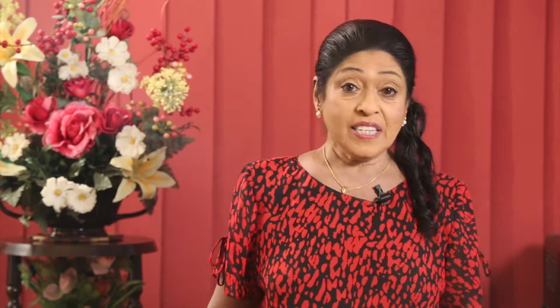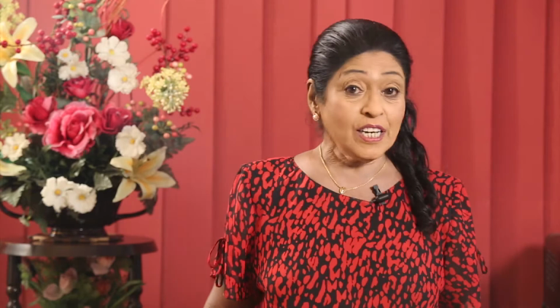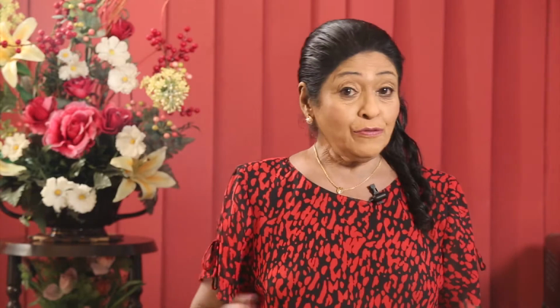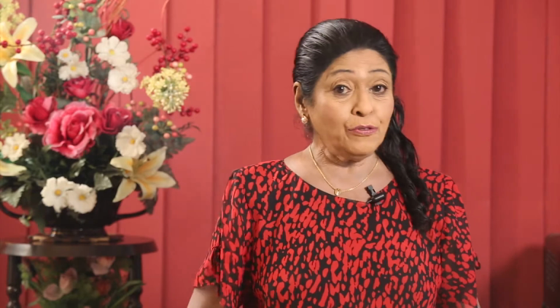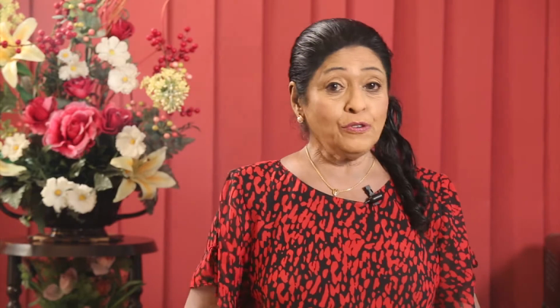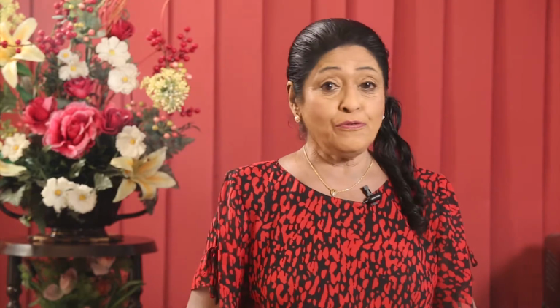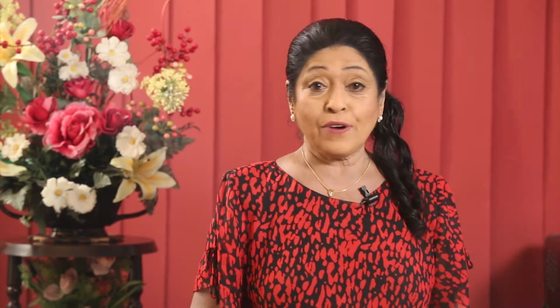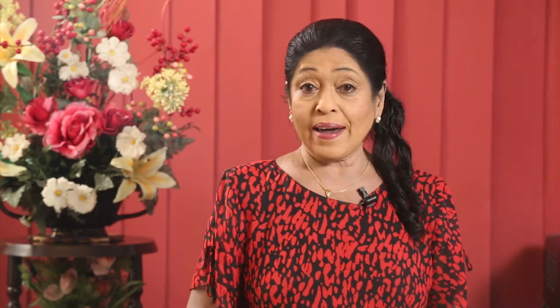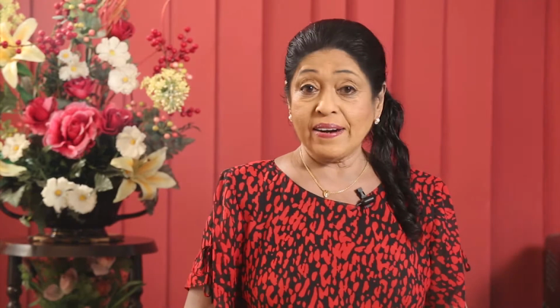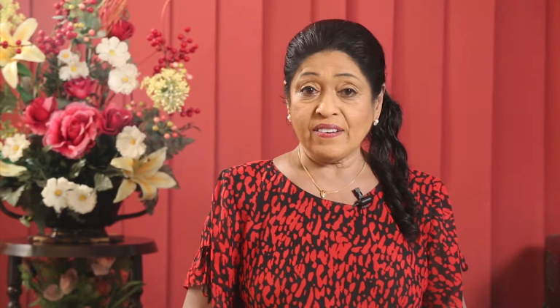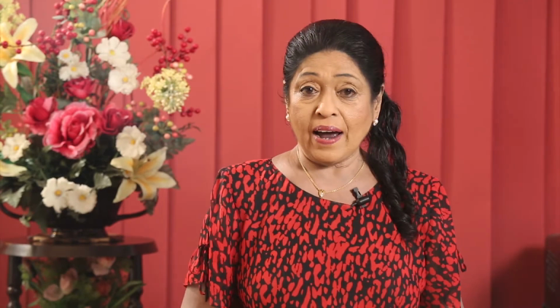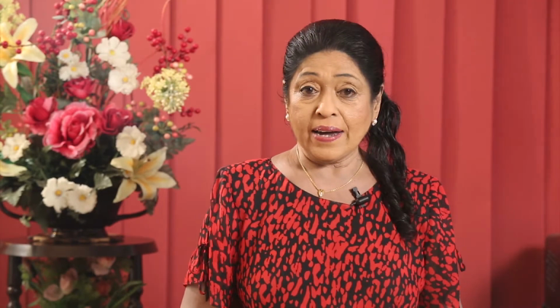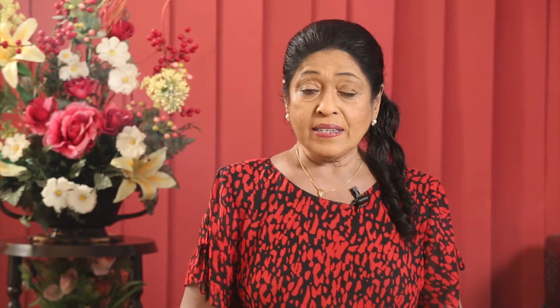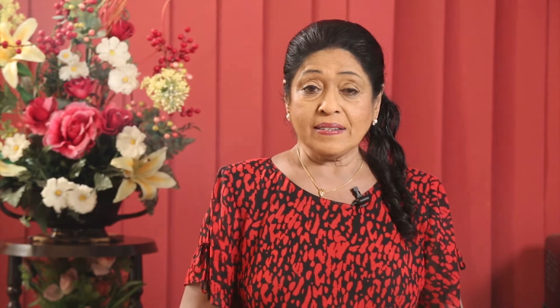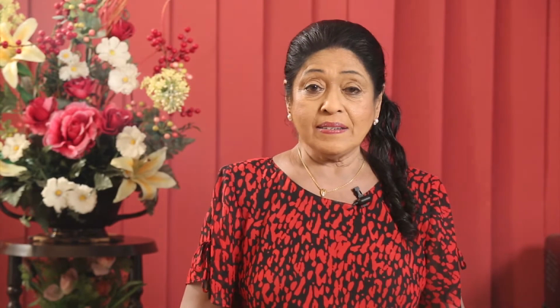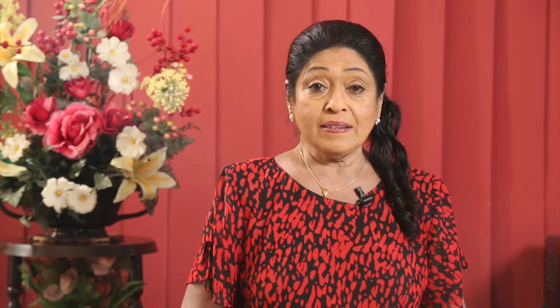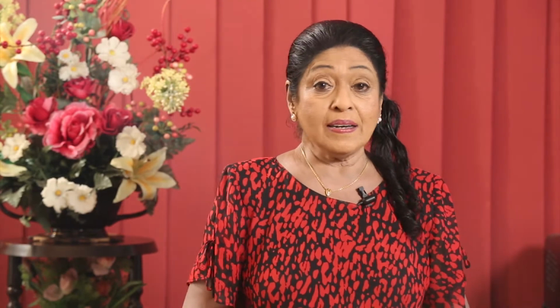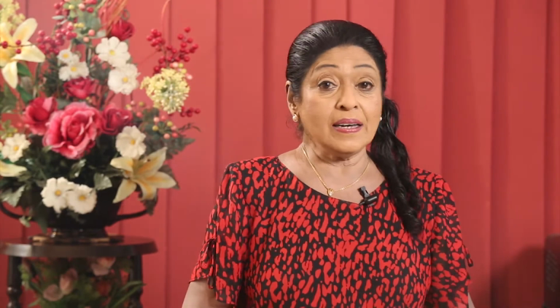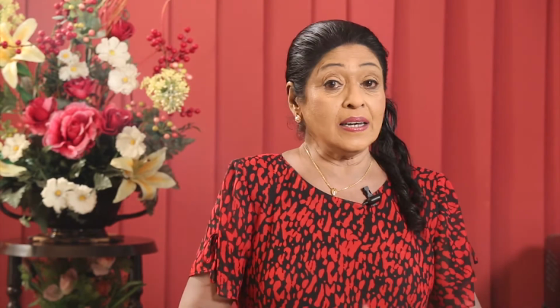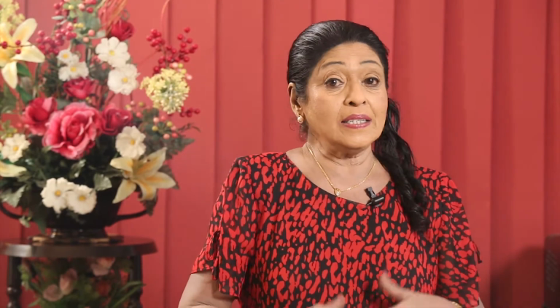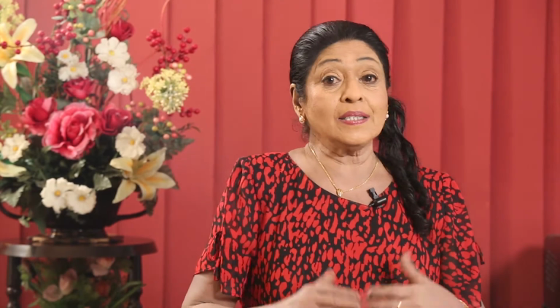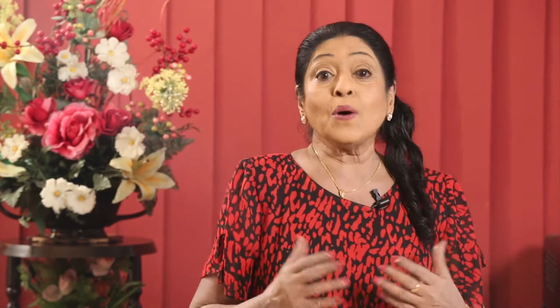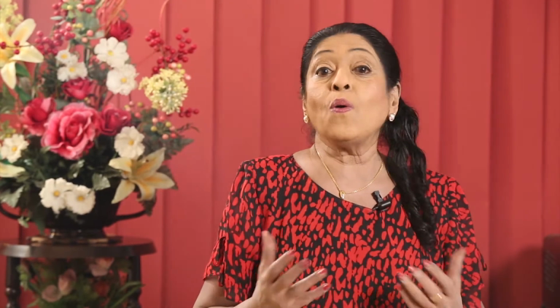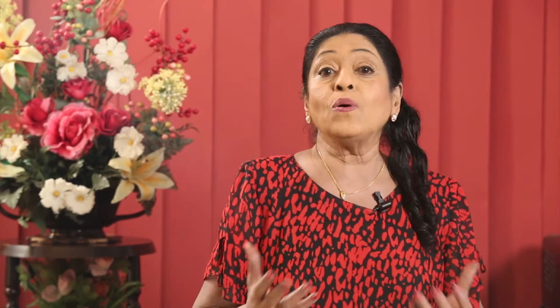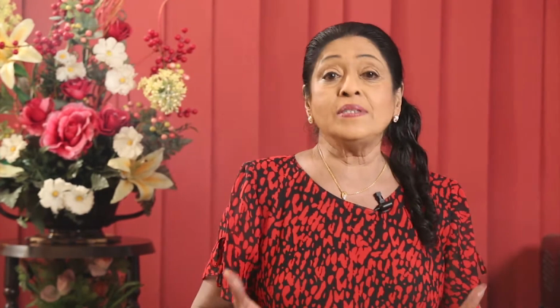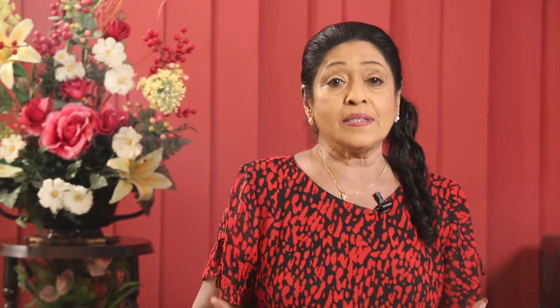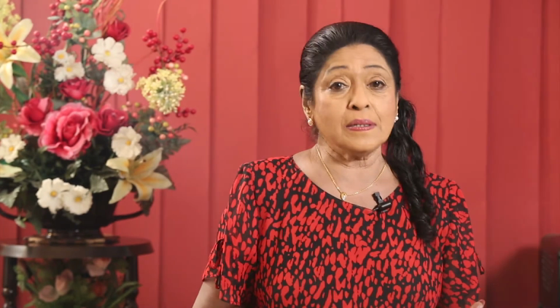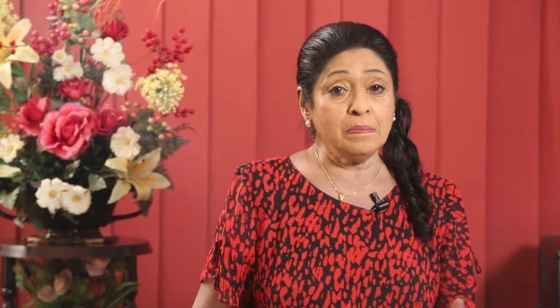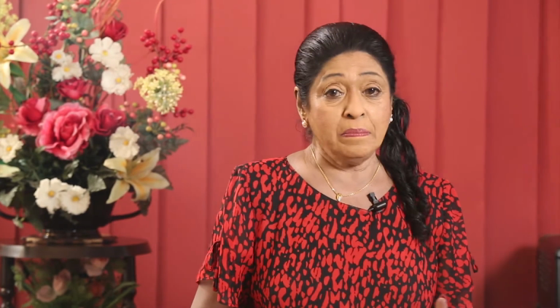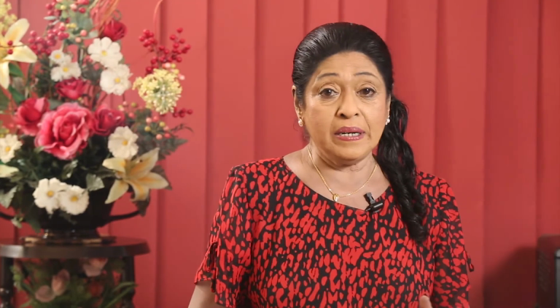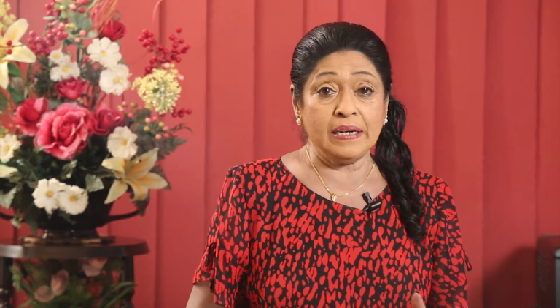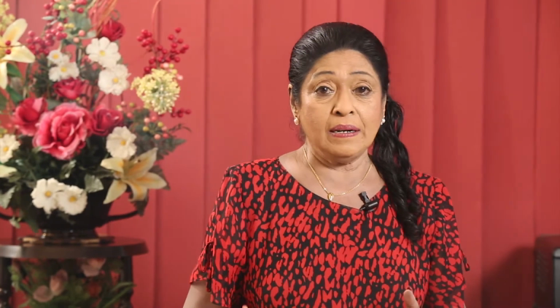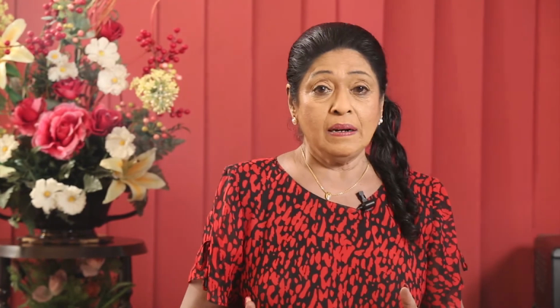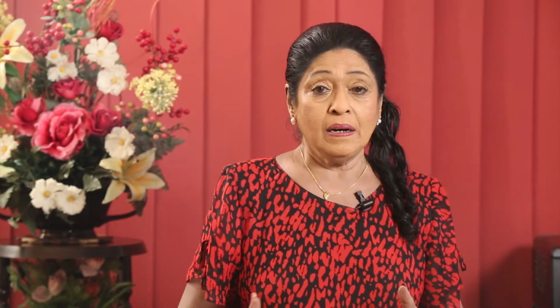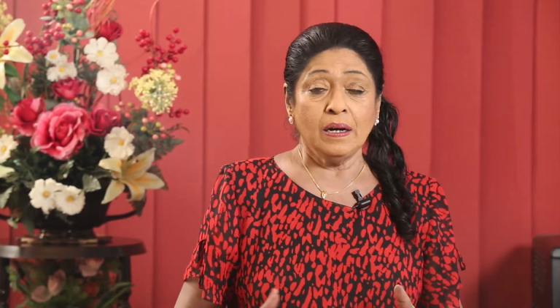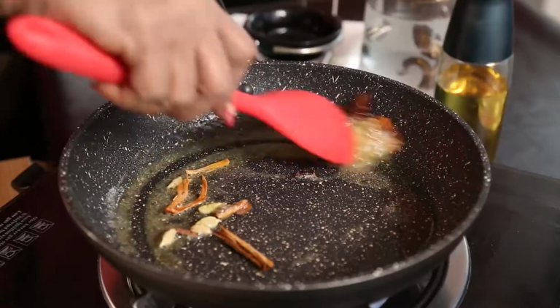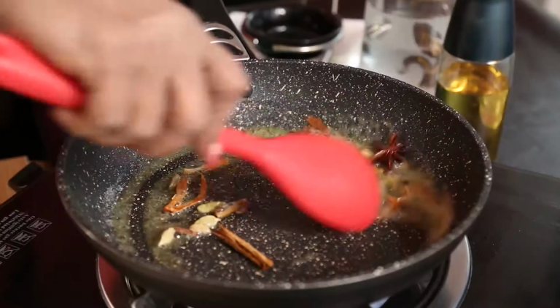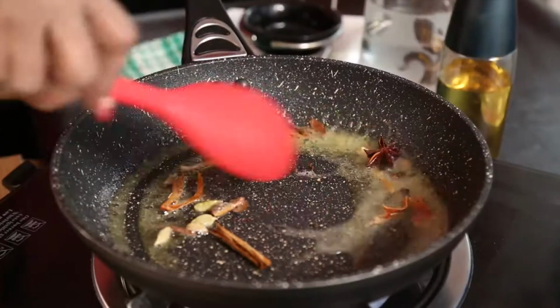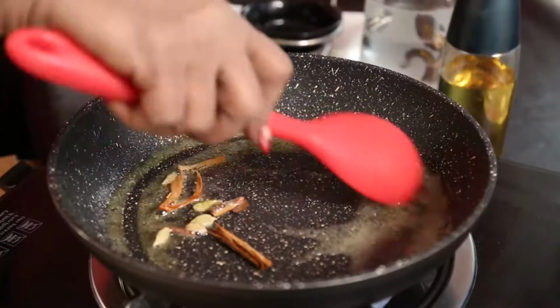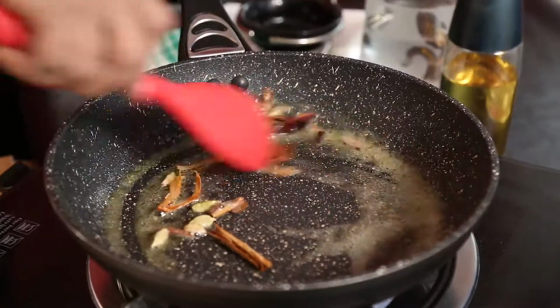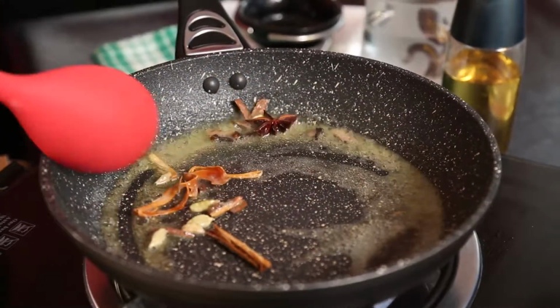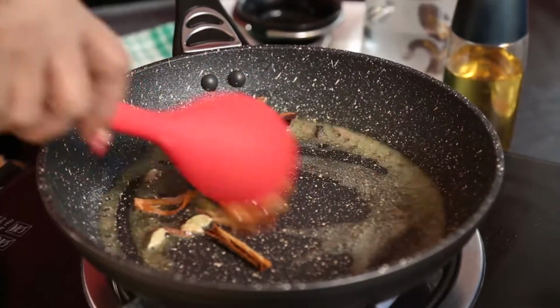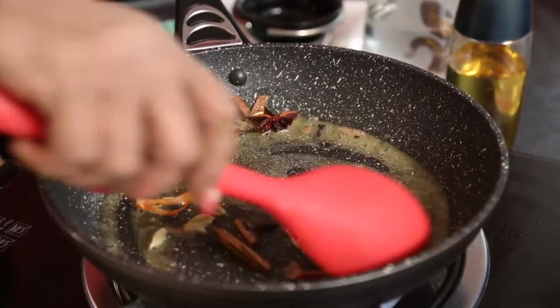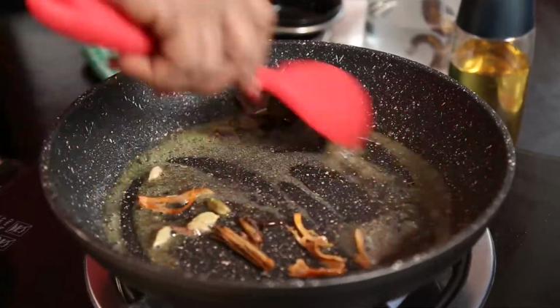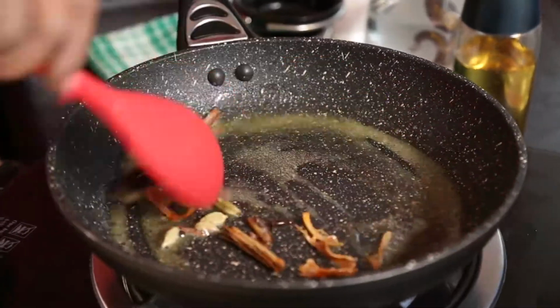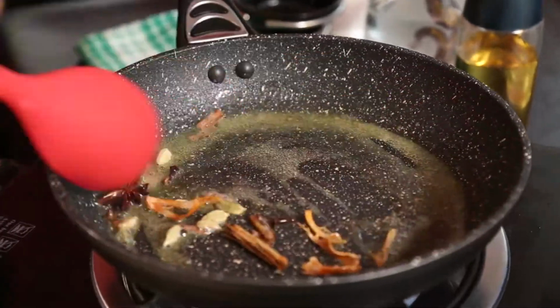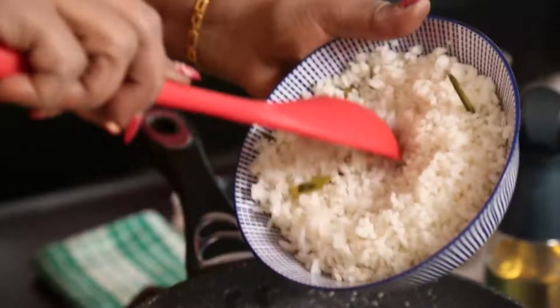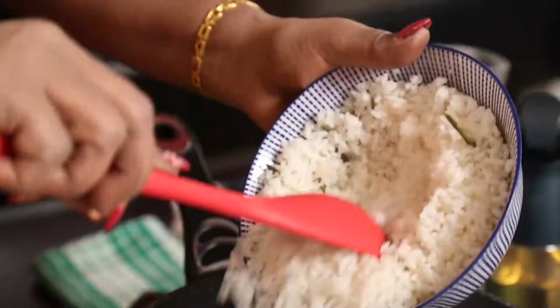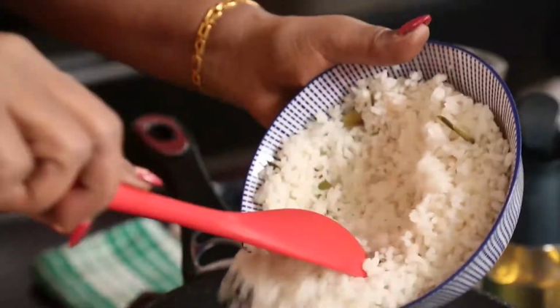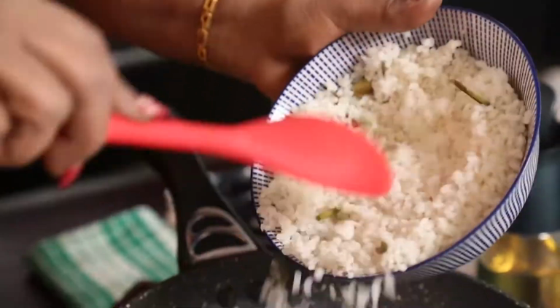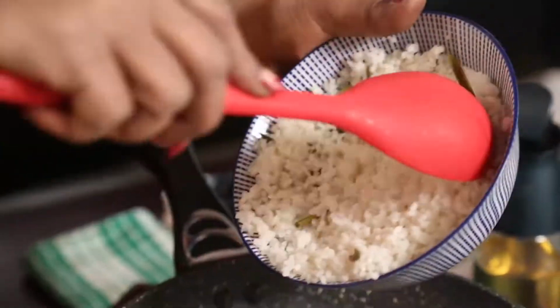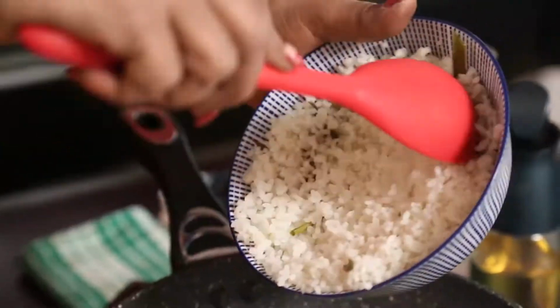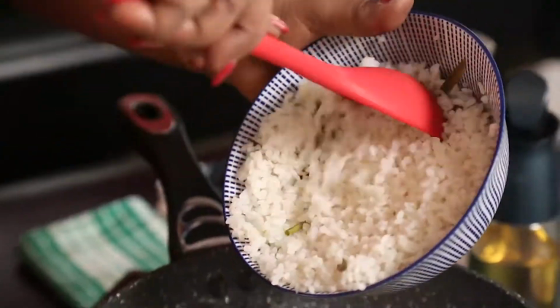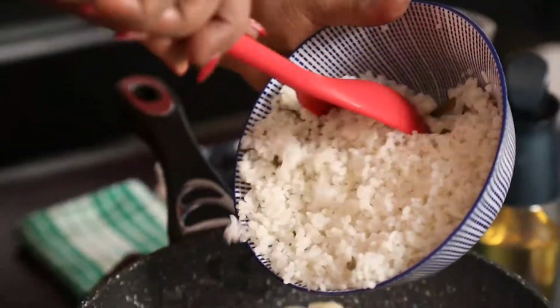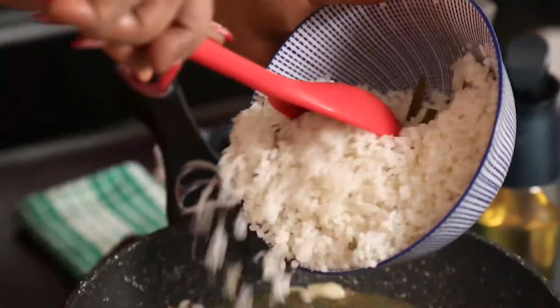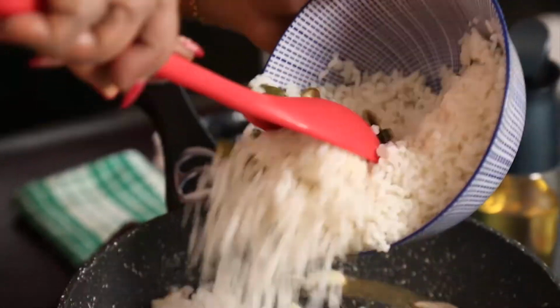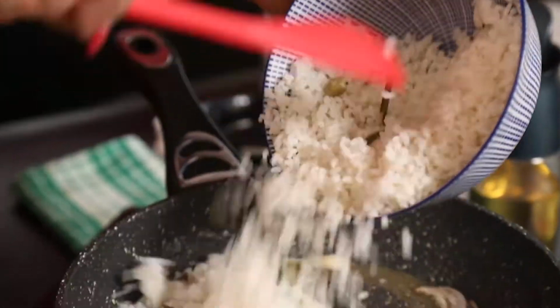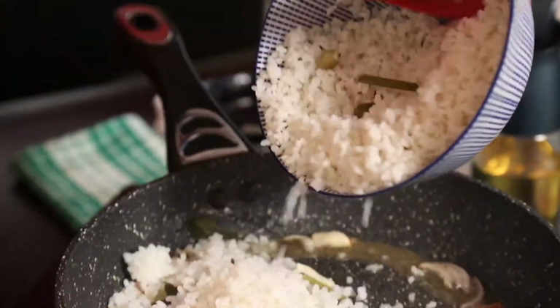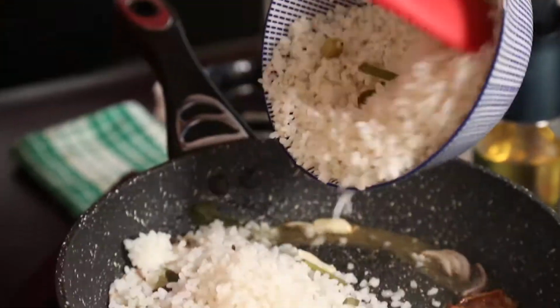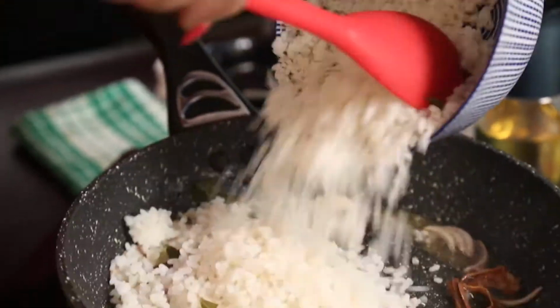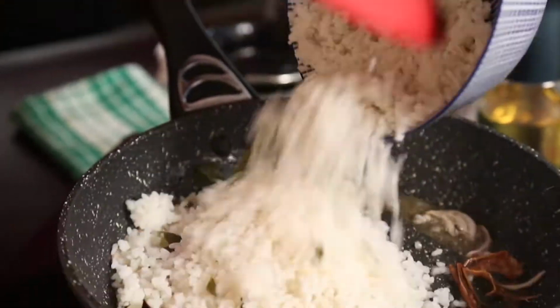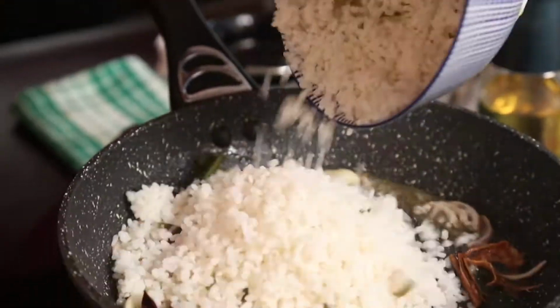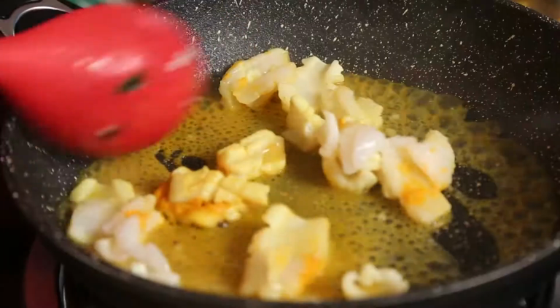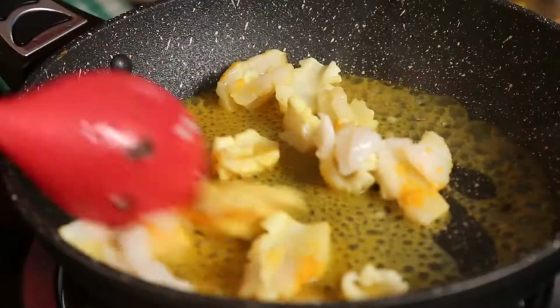Seafood fried rice is a wholesome meal. Now I am going to show you how to make the rice first.